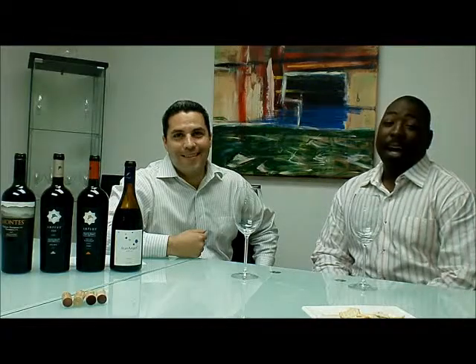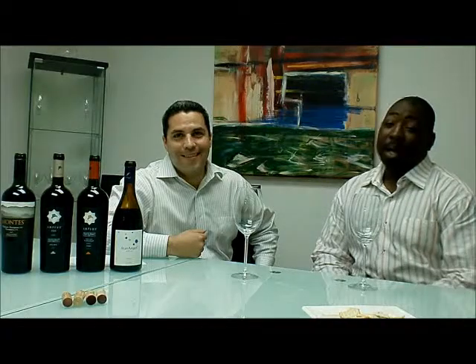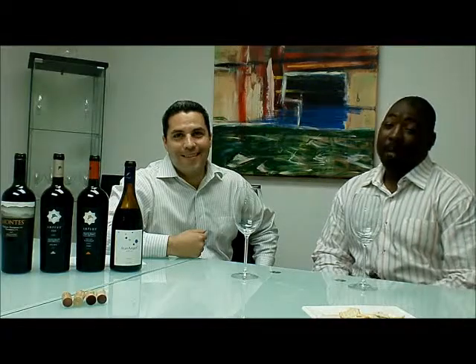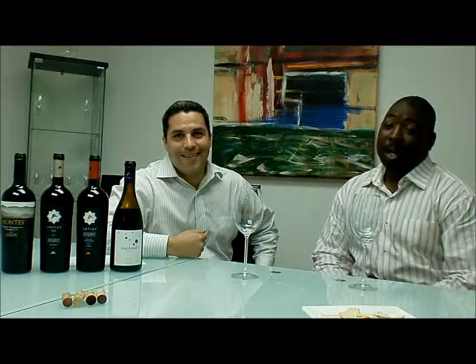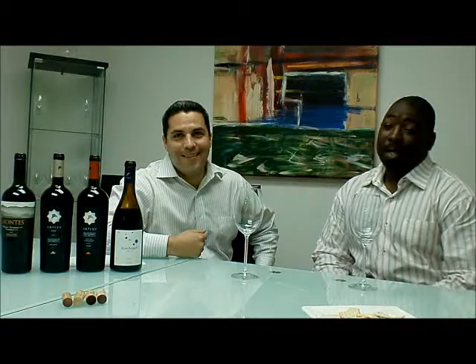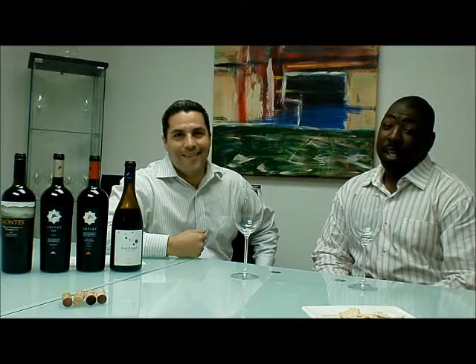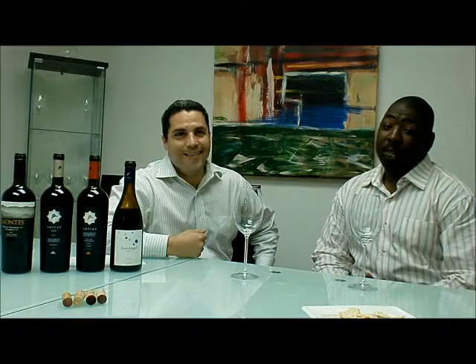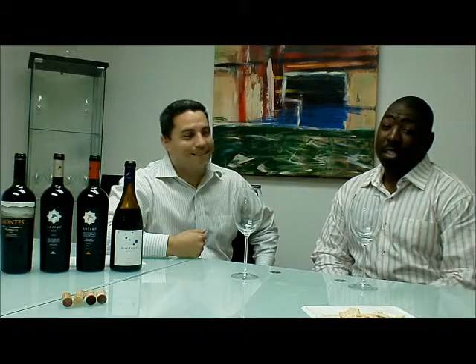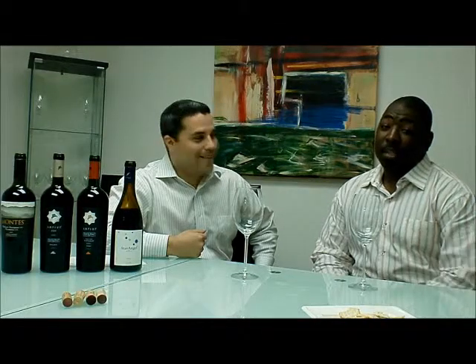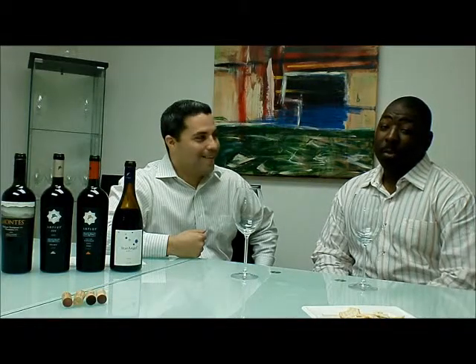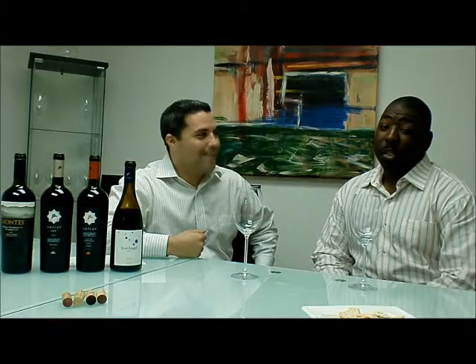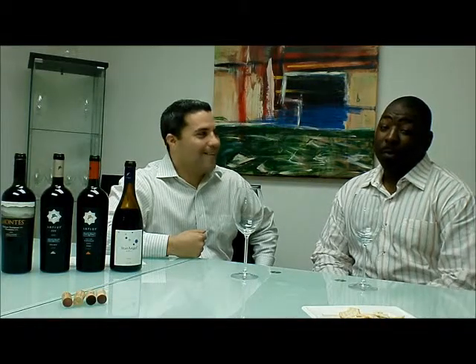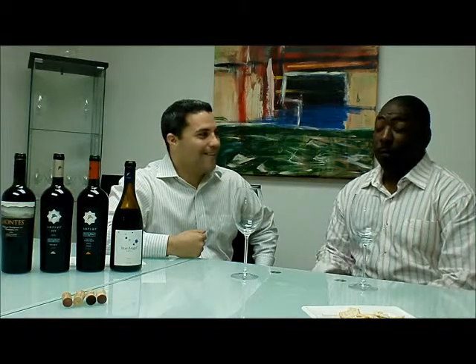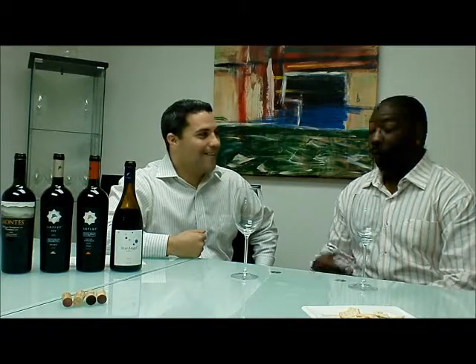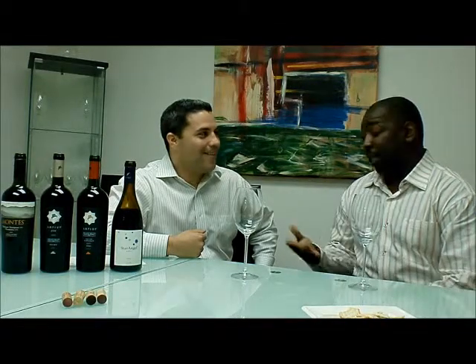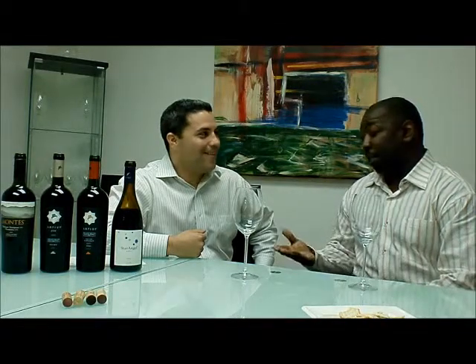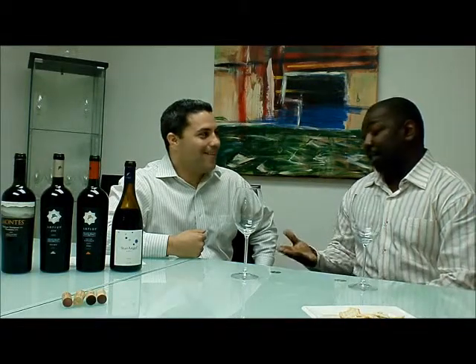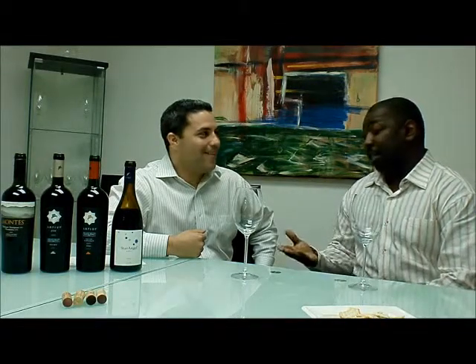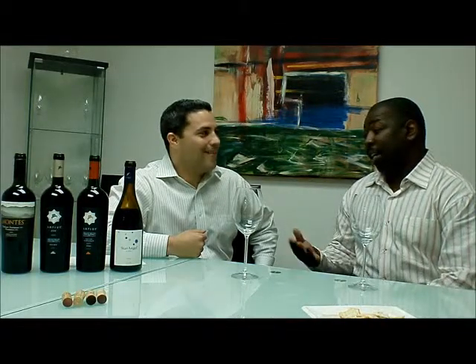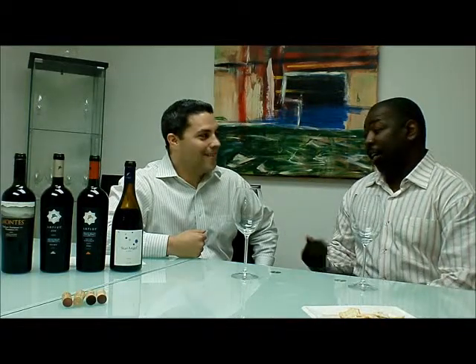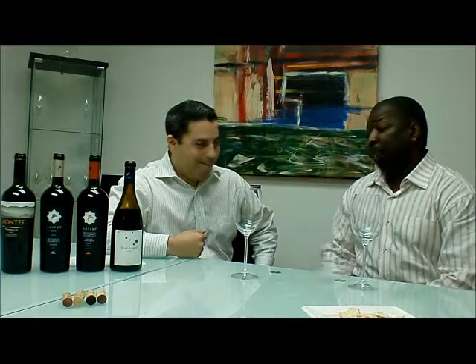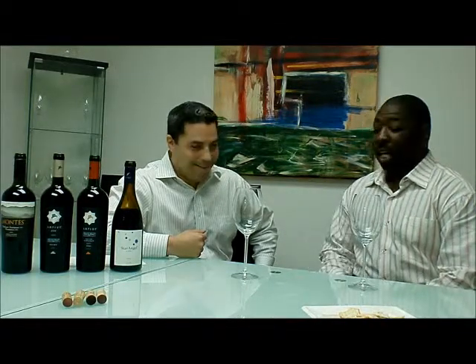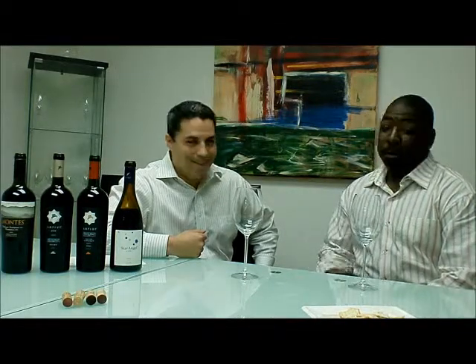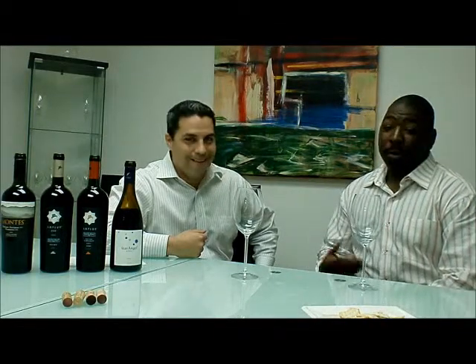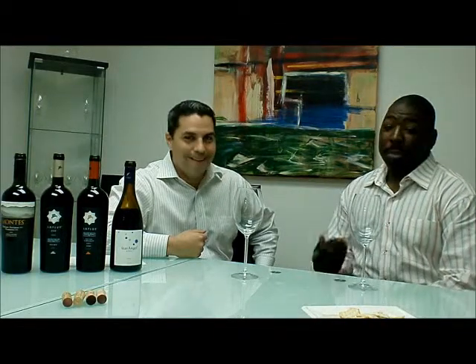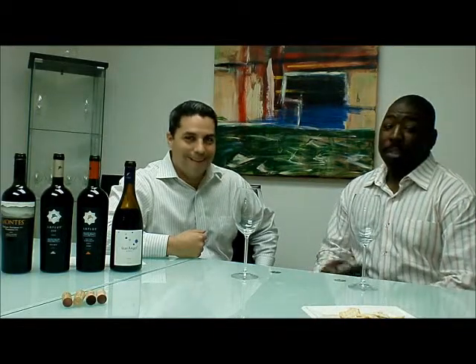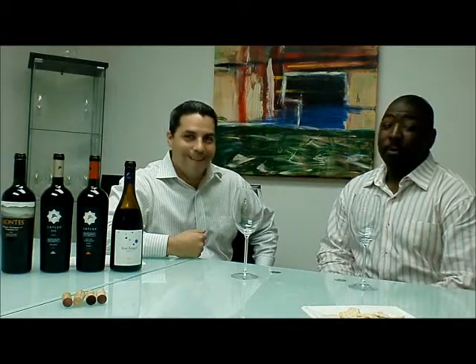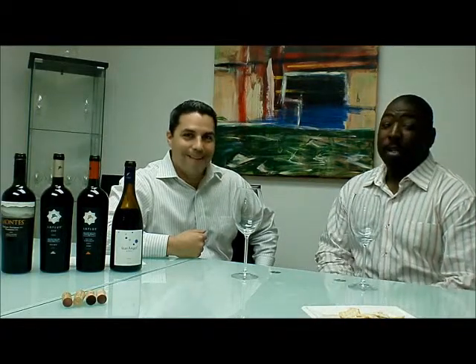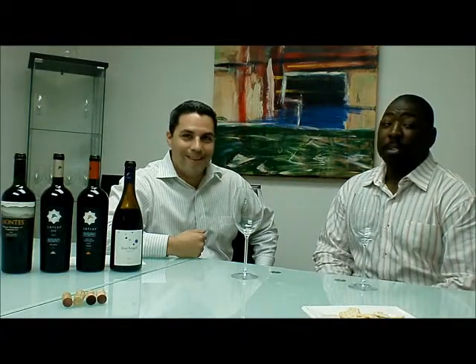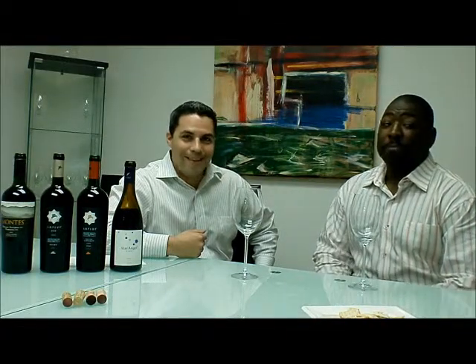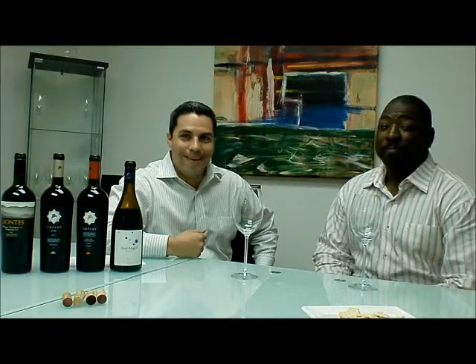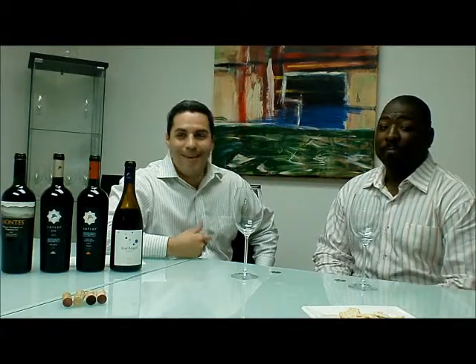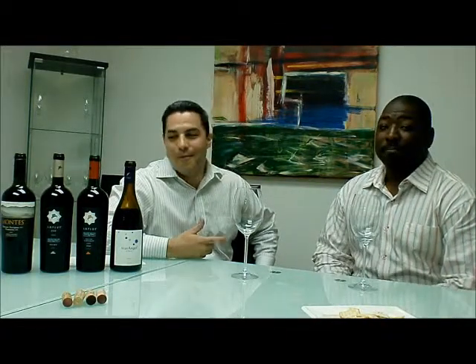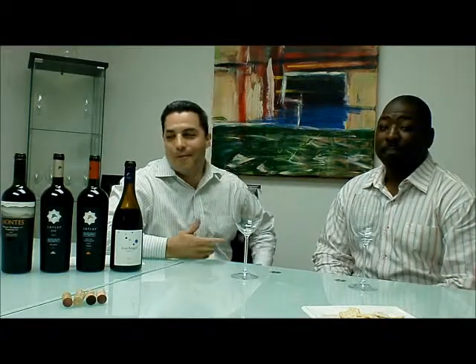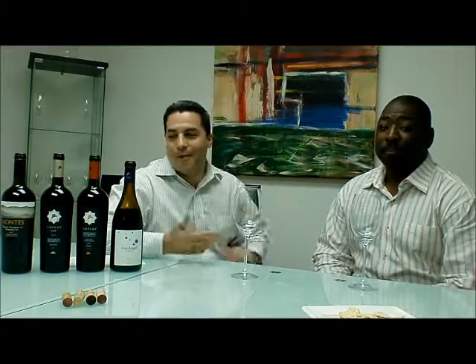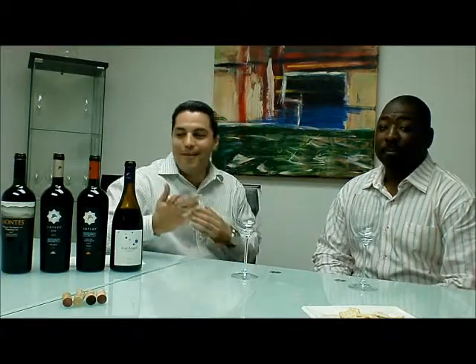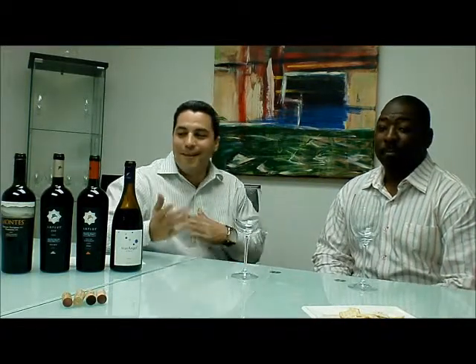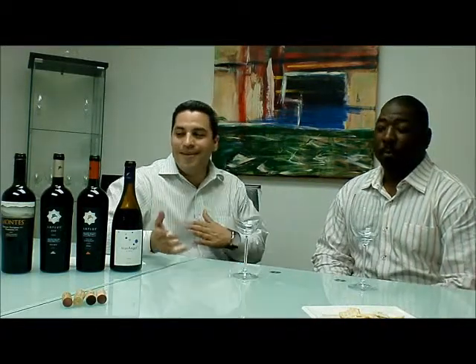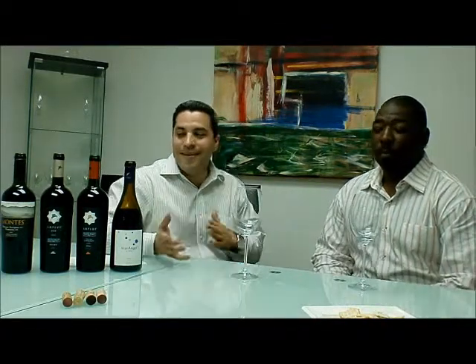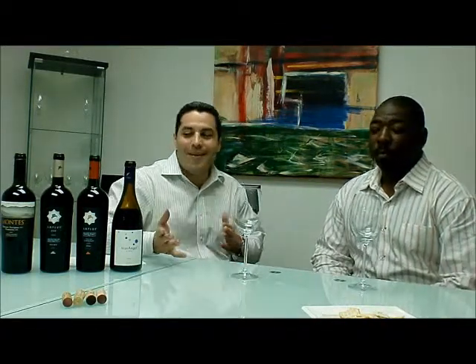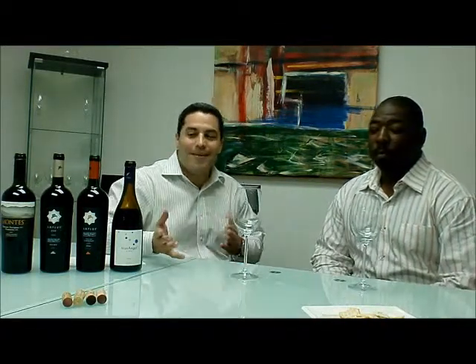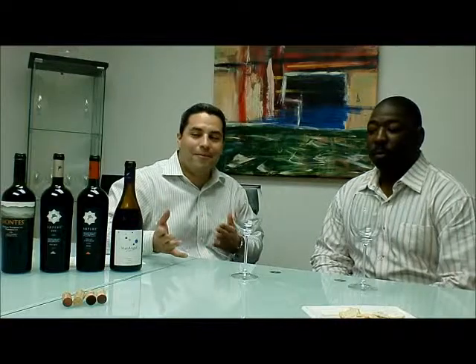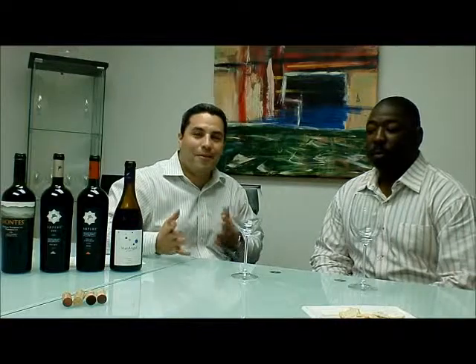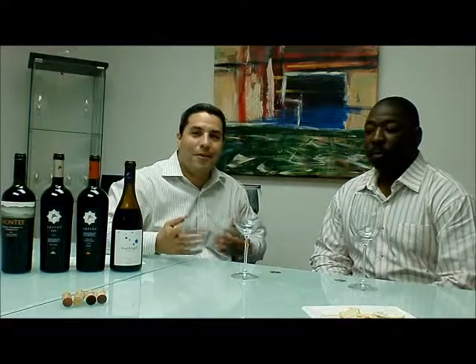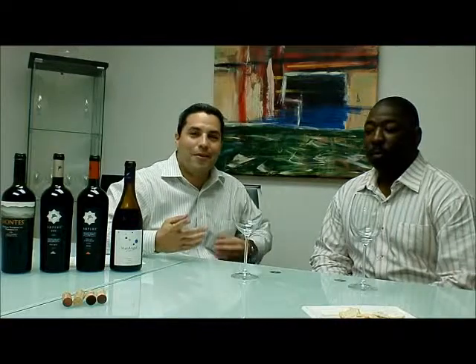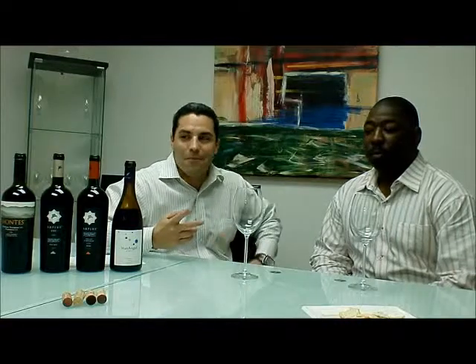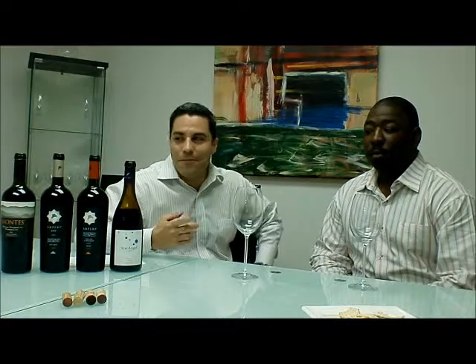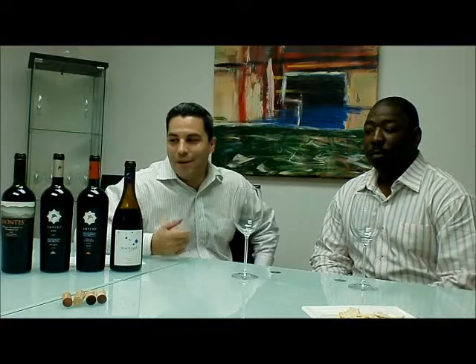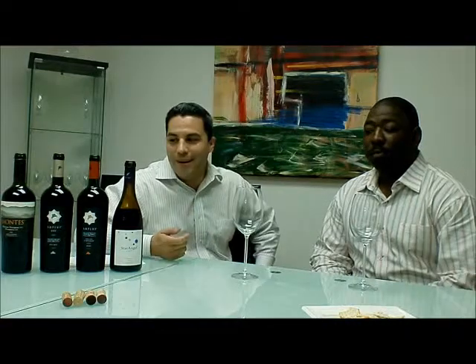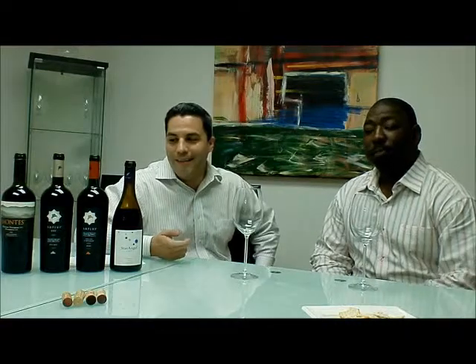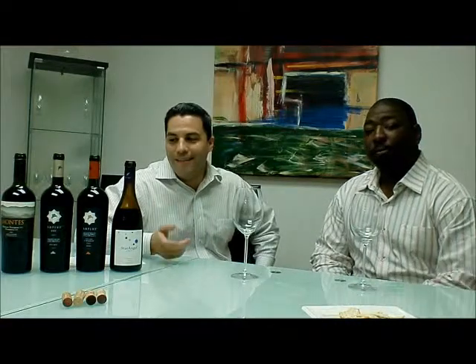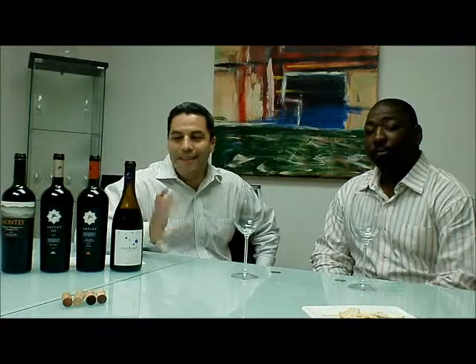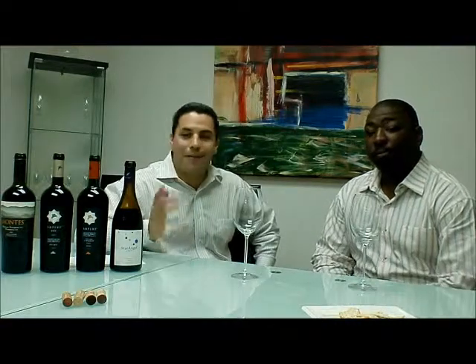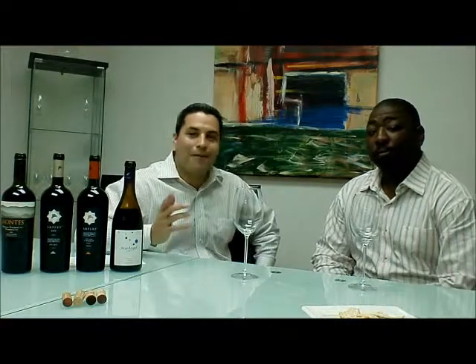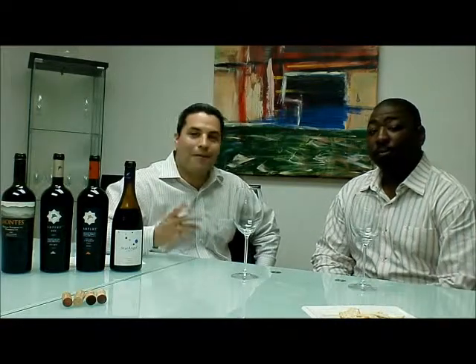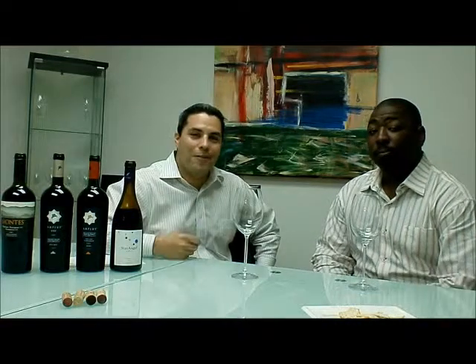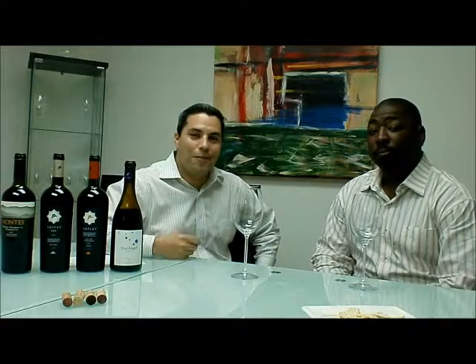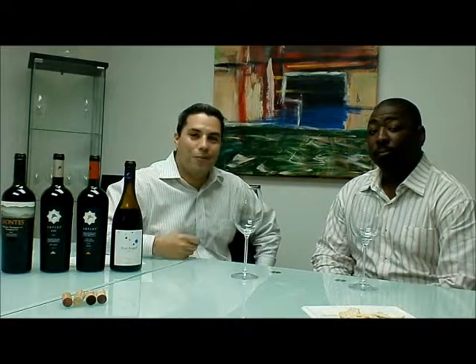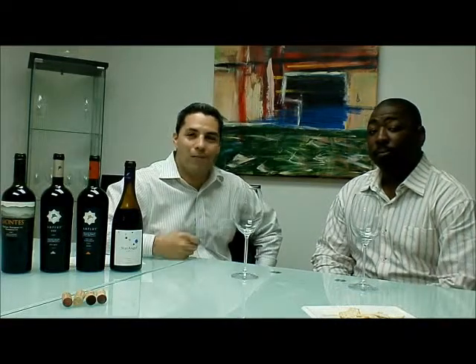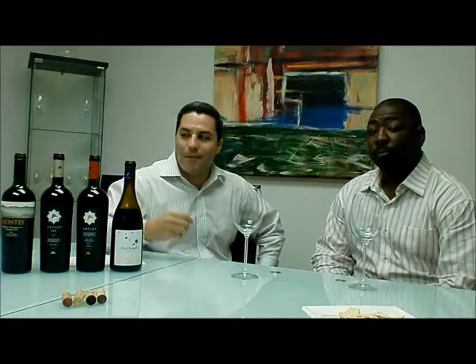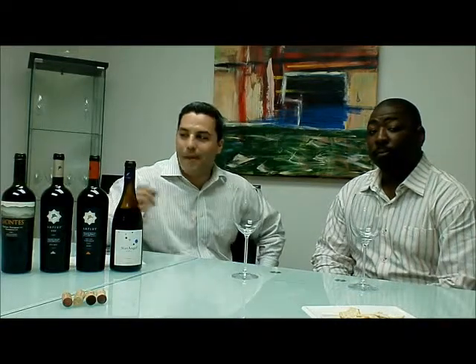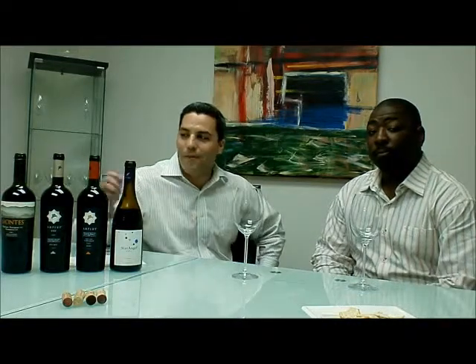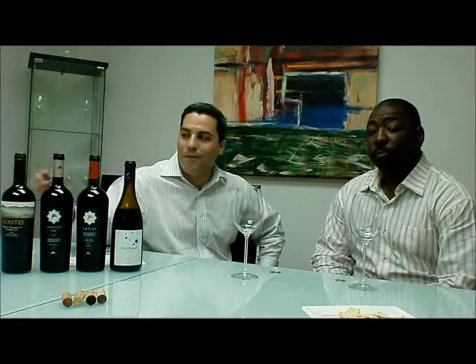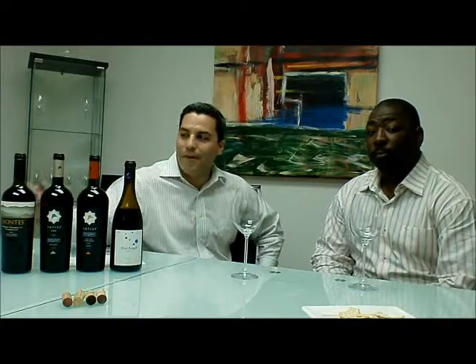Hi, my name is Avios. I'm here with Fabian today and we're going to taste some wines. What we're going to taste today is a few wines from Chile and we're going to finish with one from California.